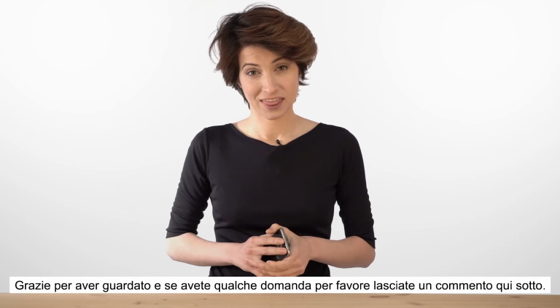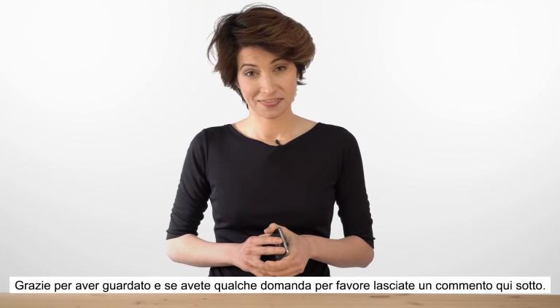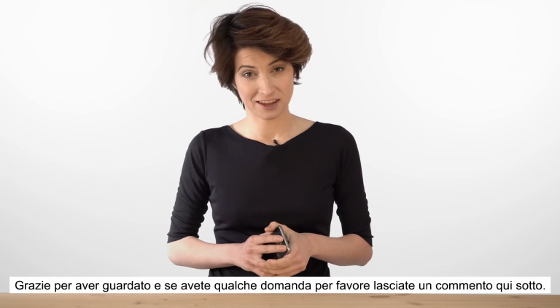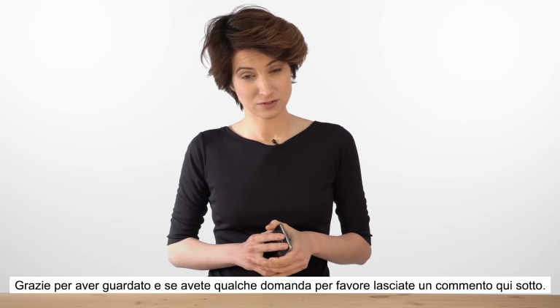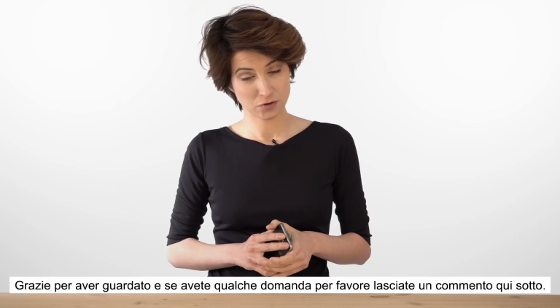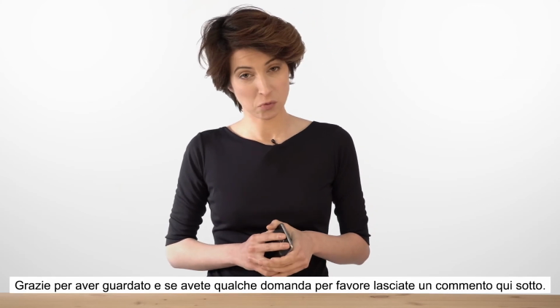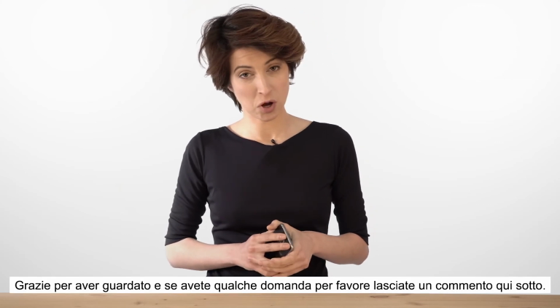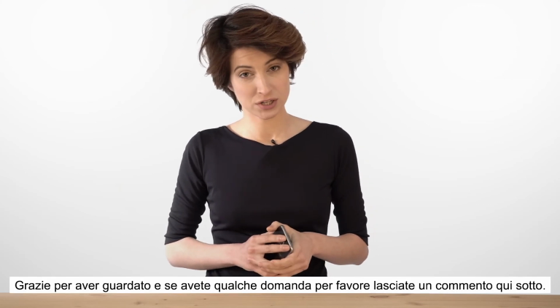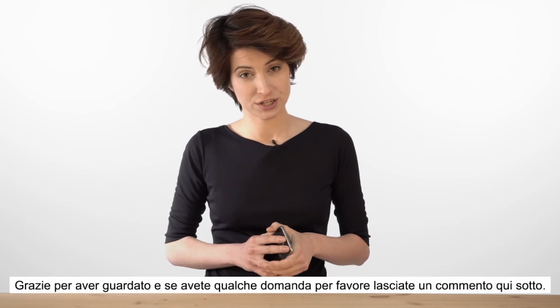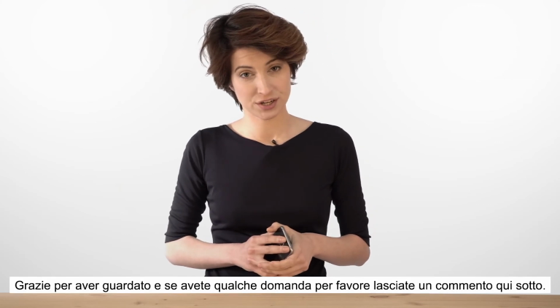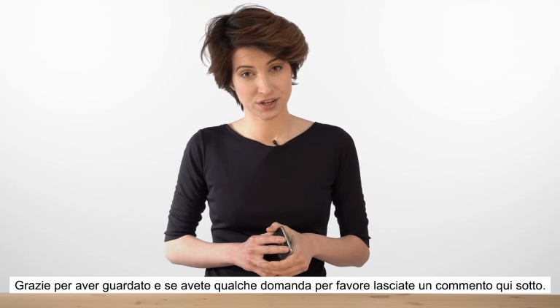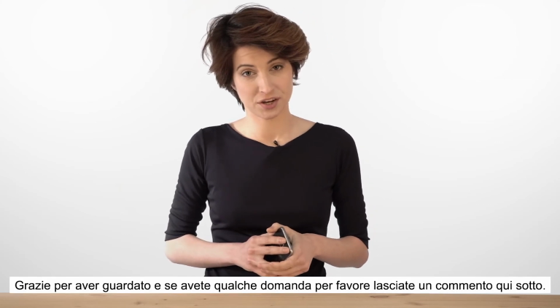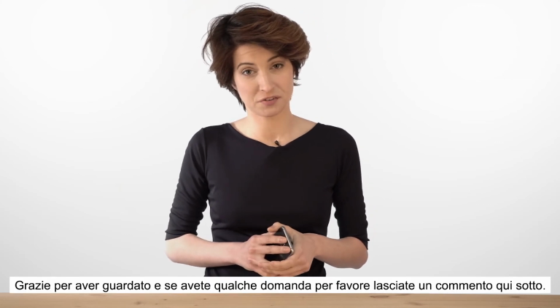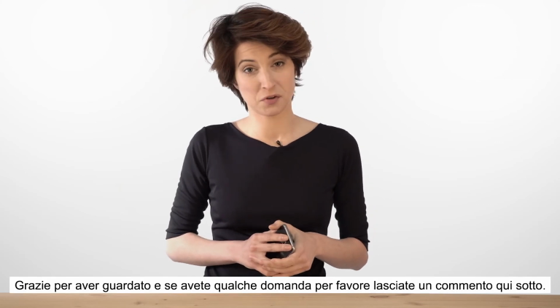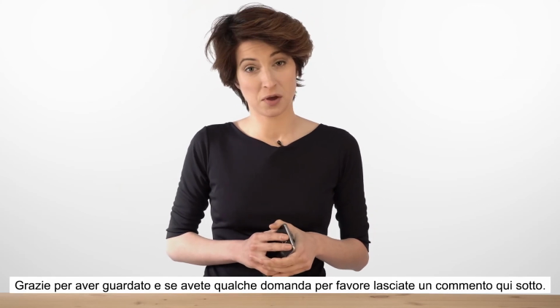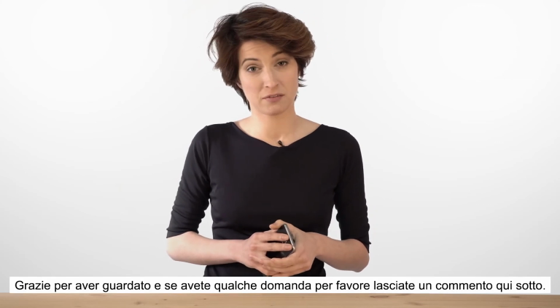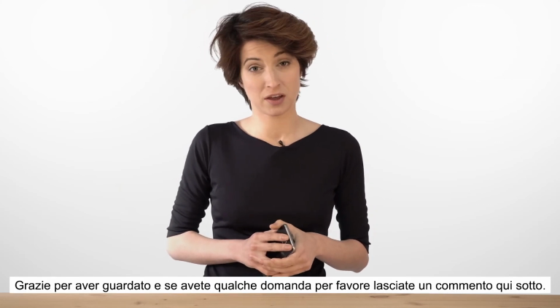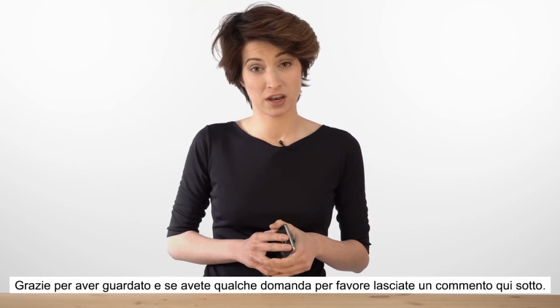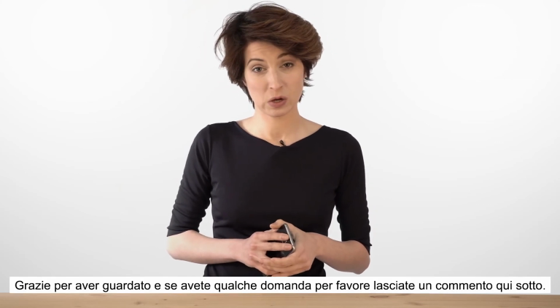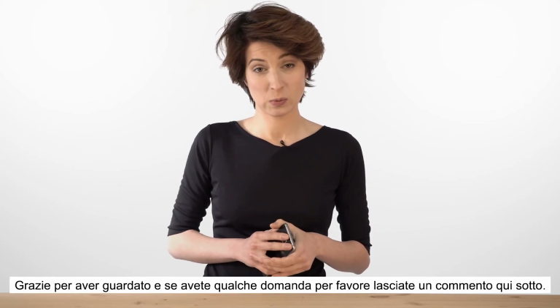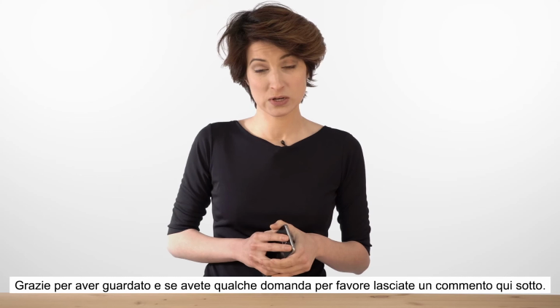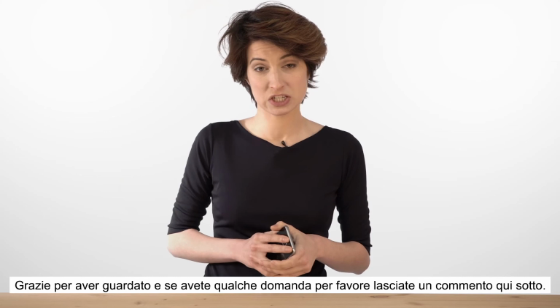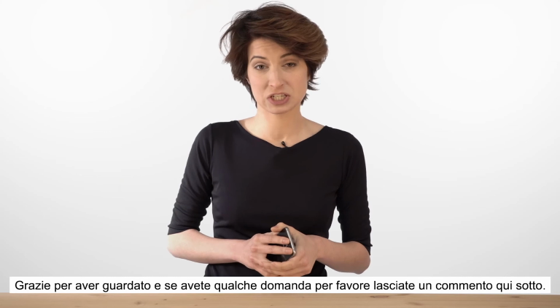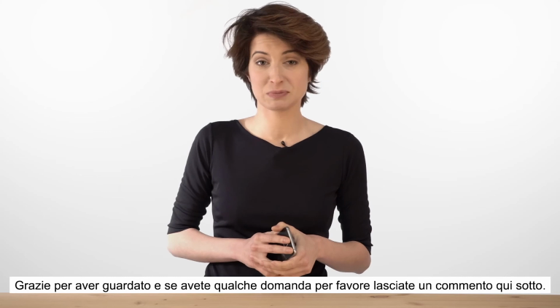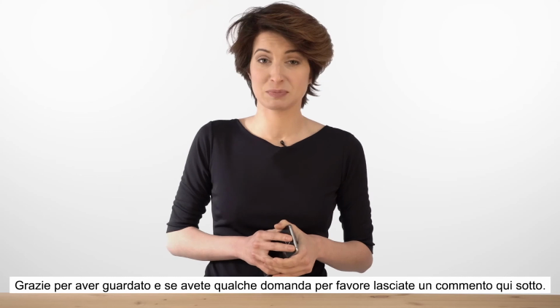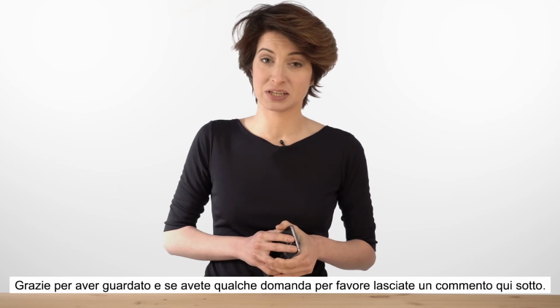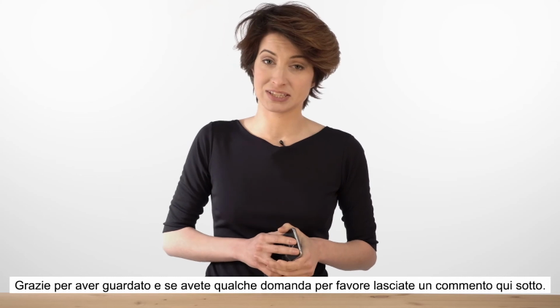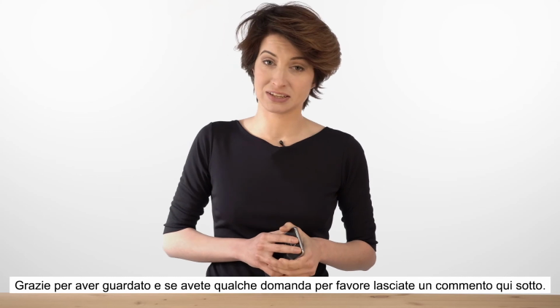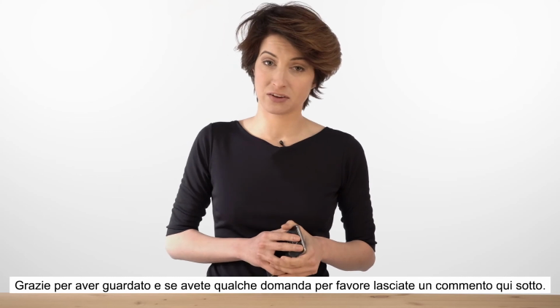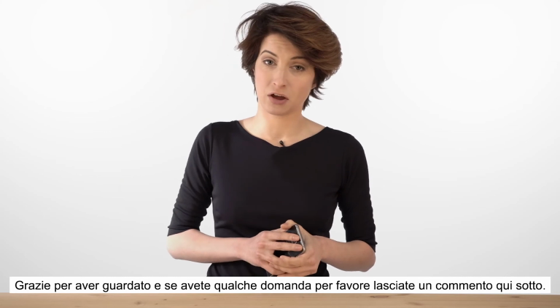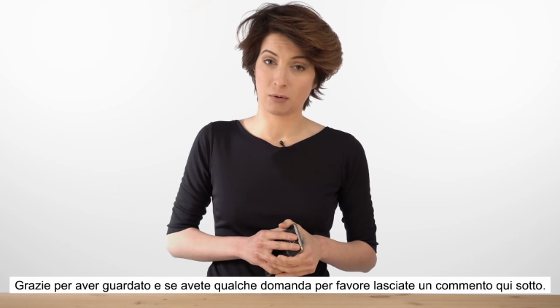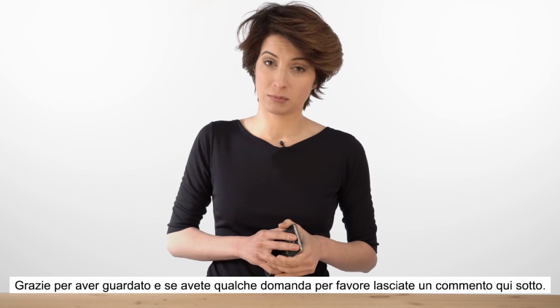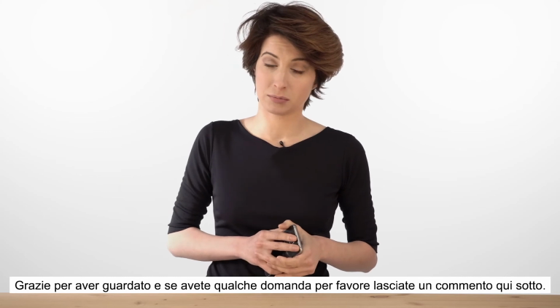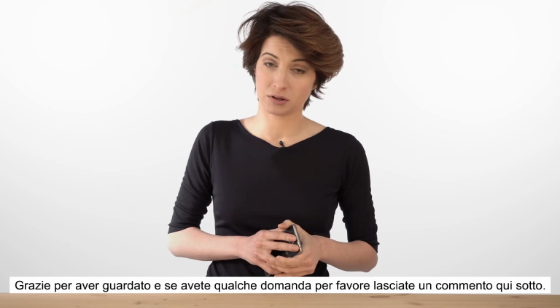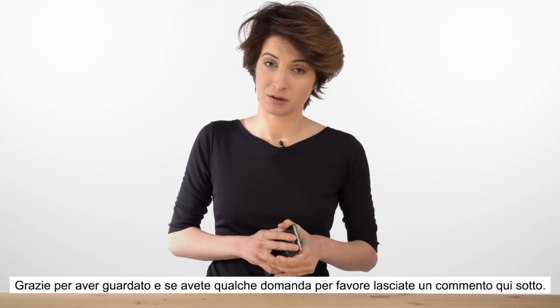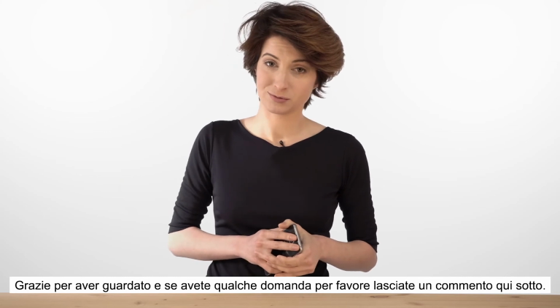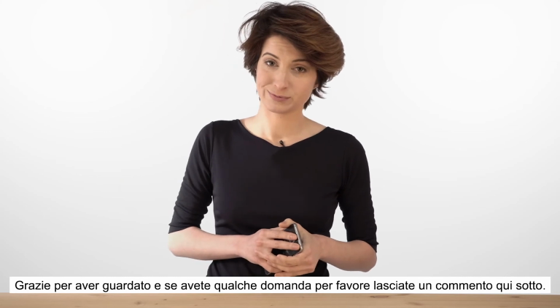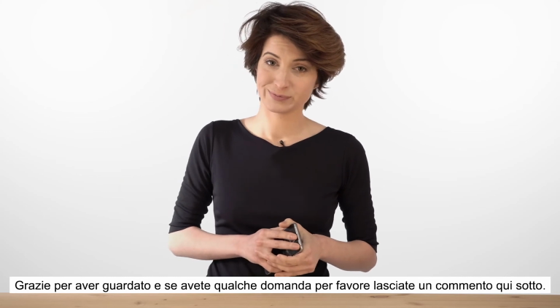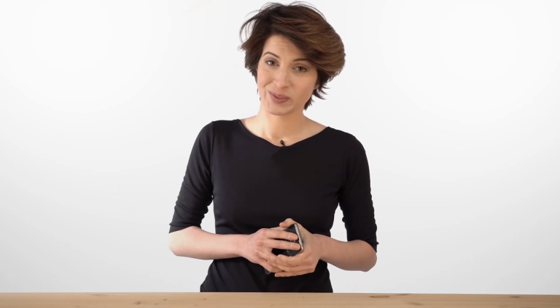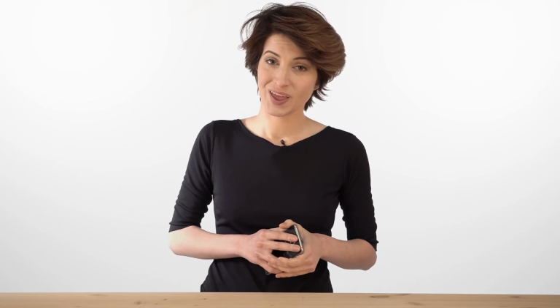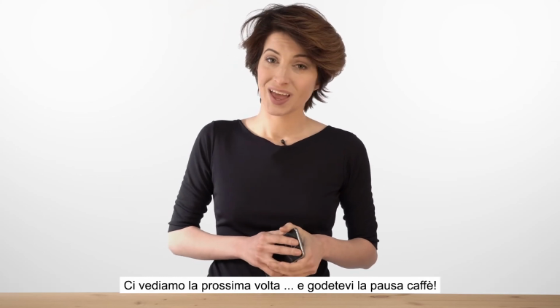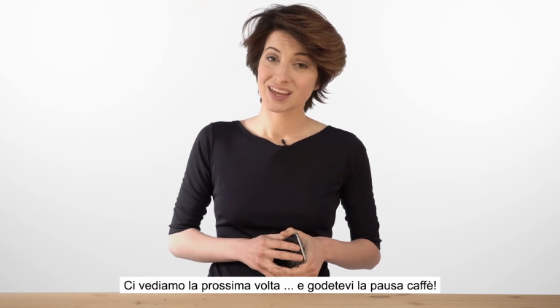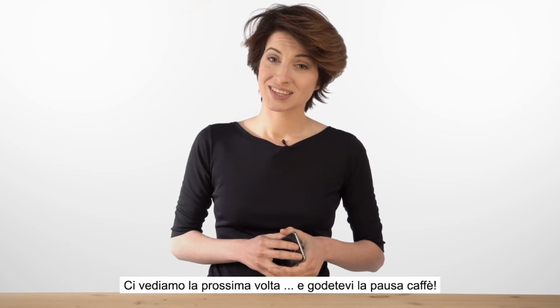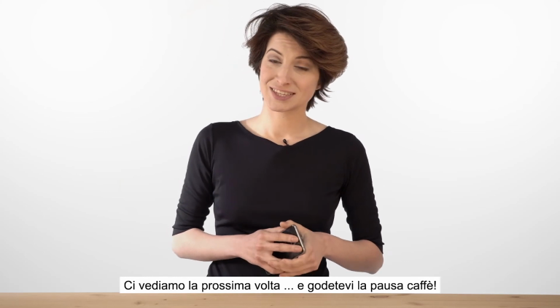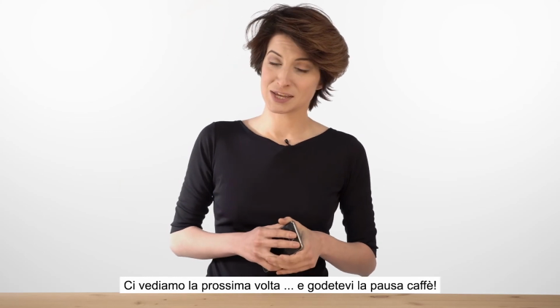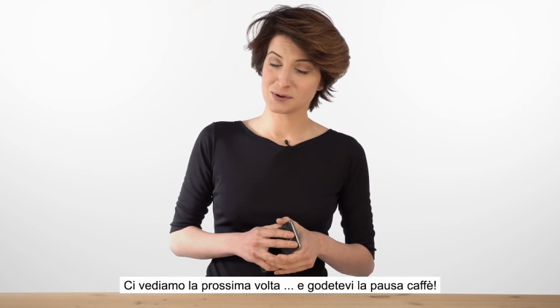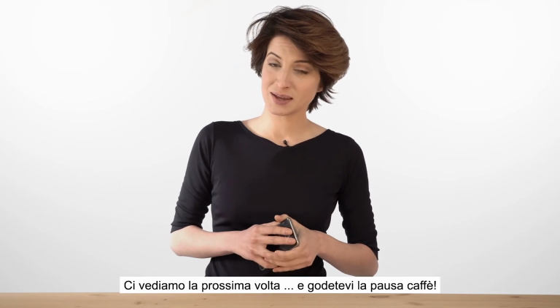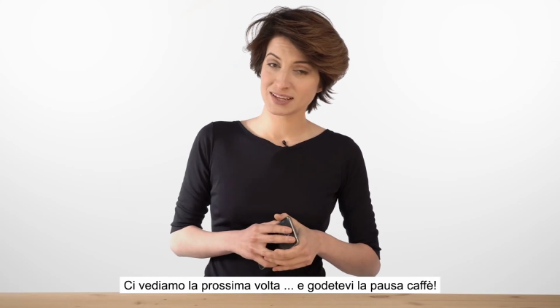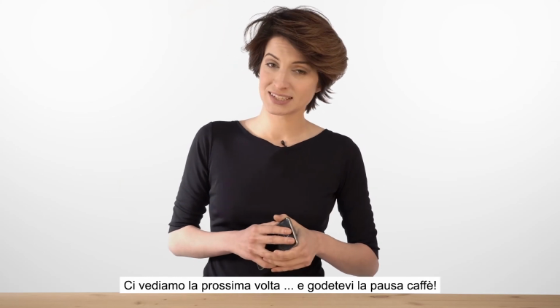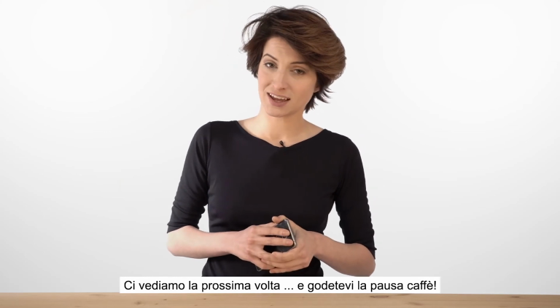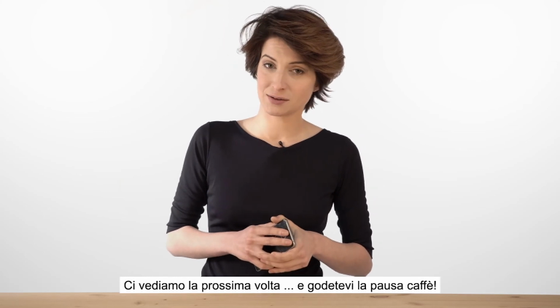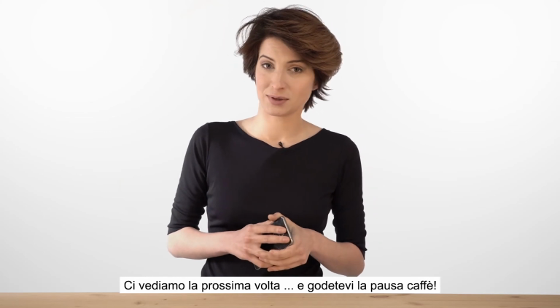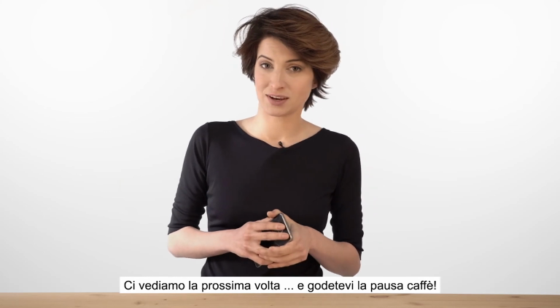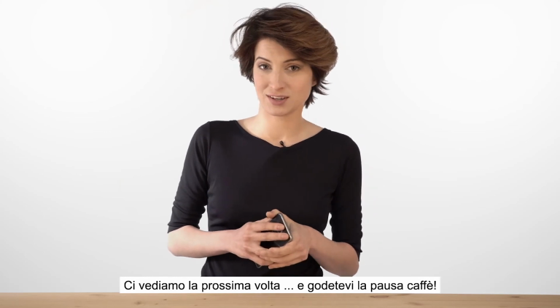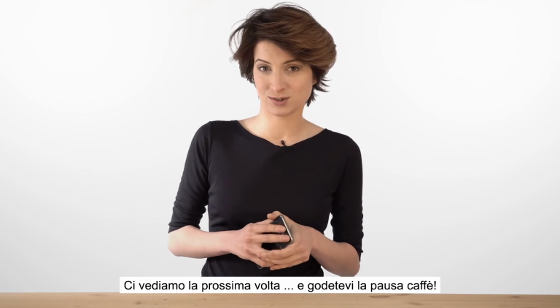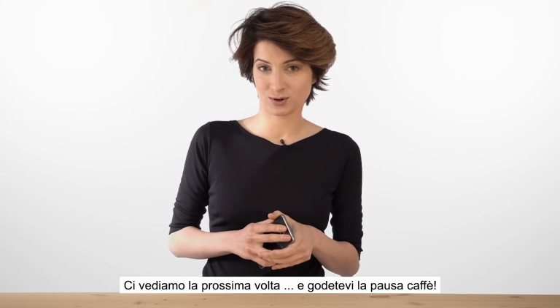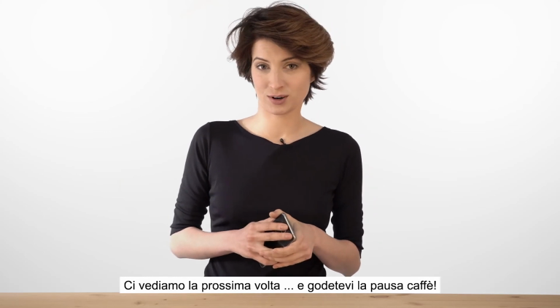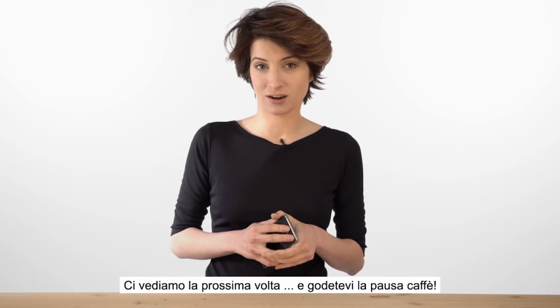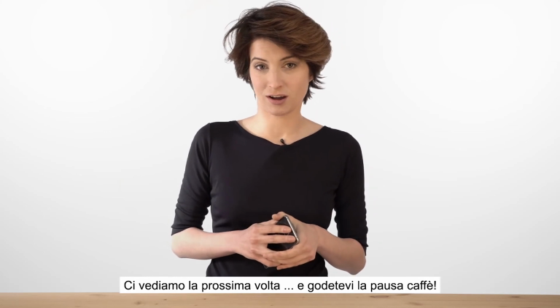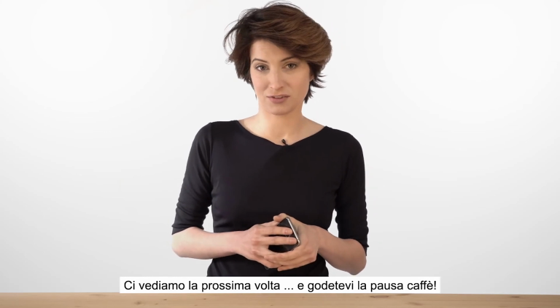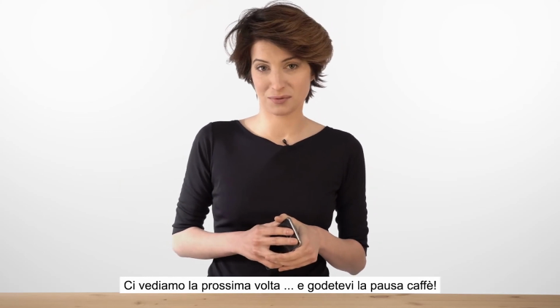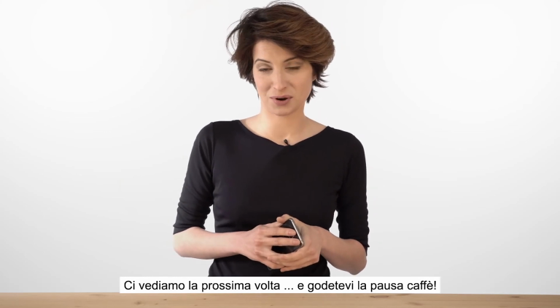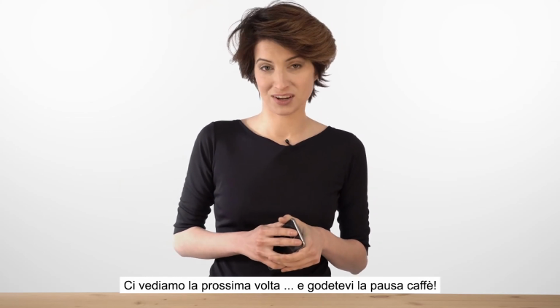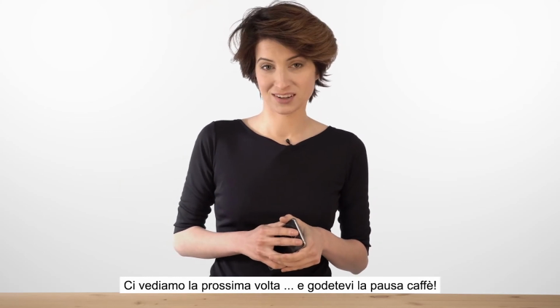Thanks for watching, and if you have any questions, please leave a comment below. See you next time and enjoy your coffee break.